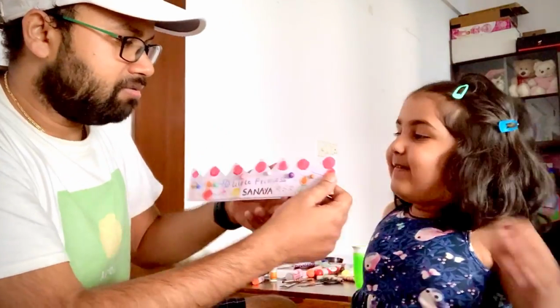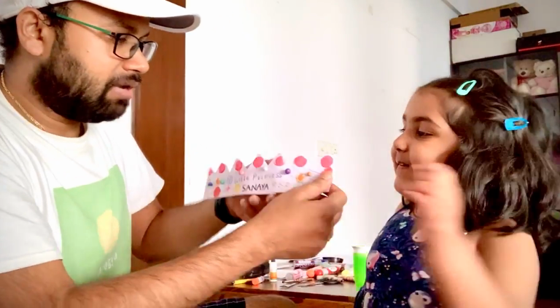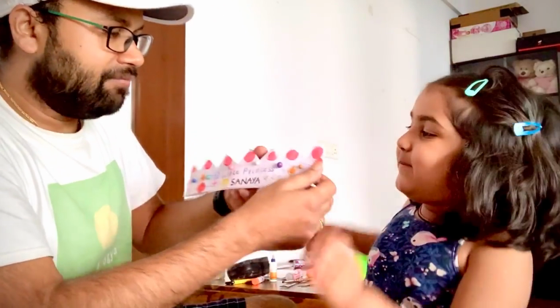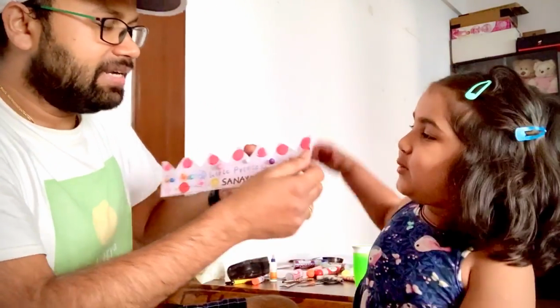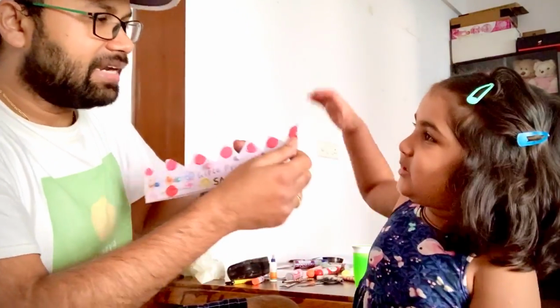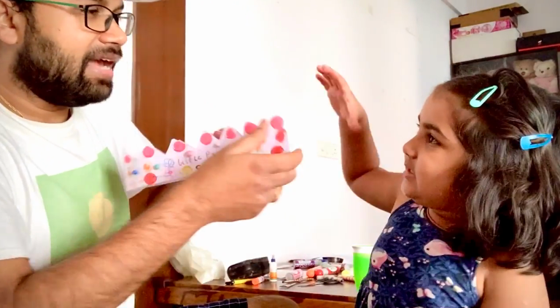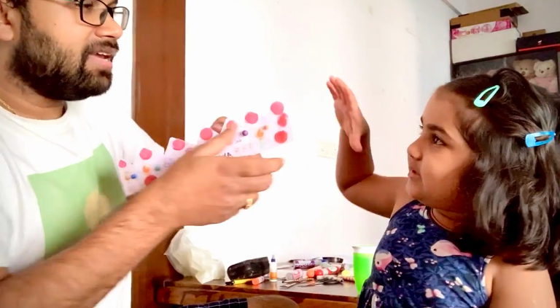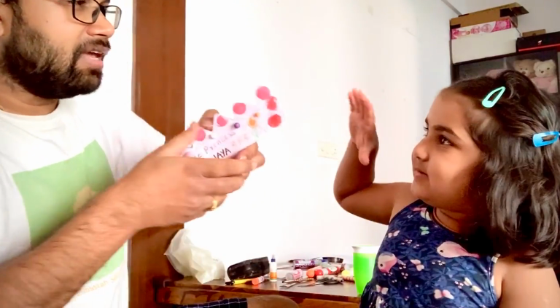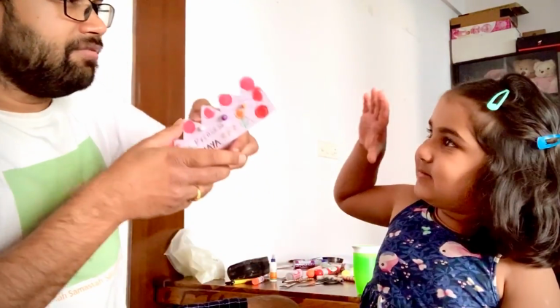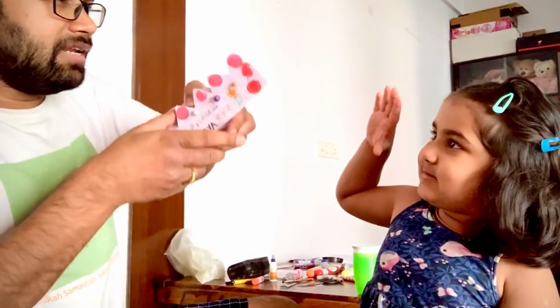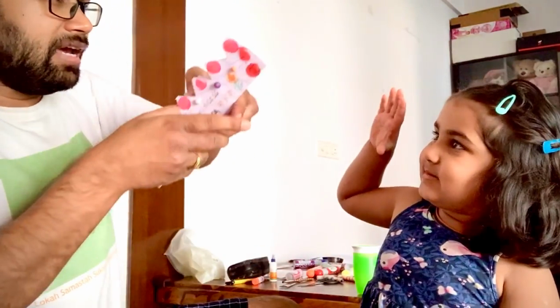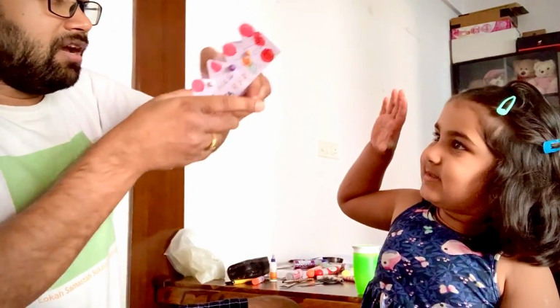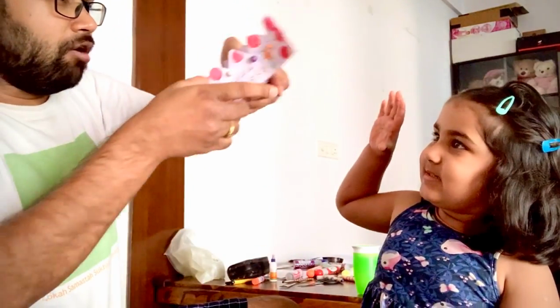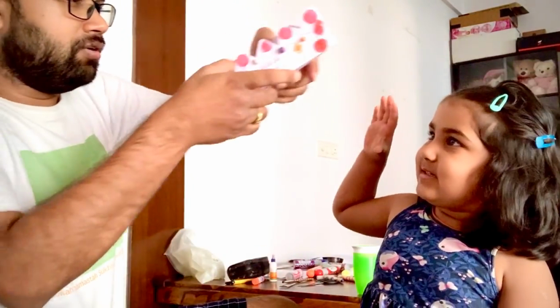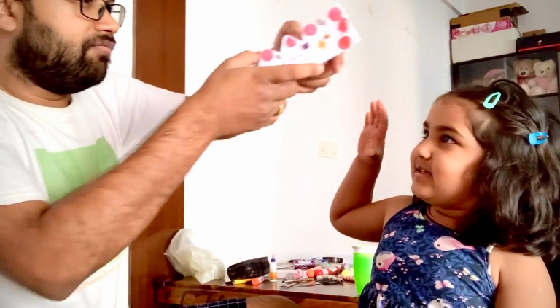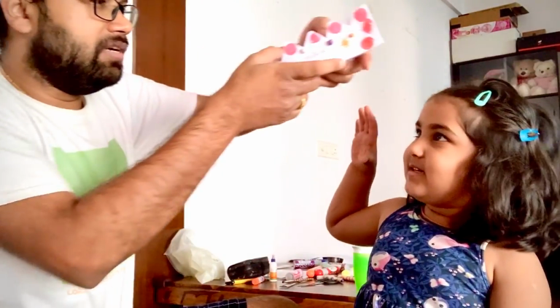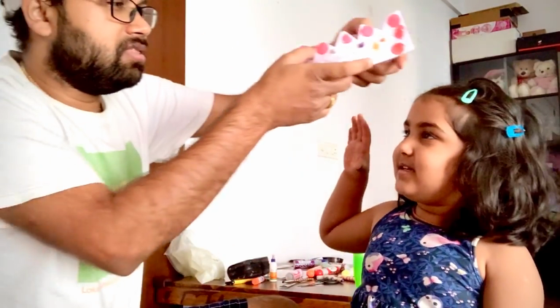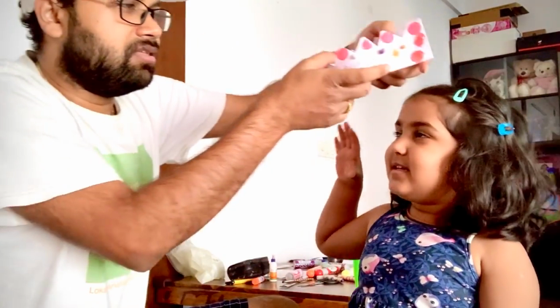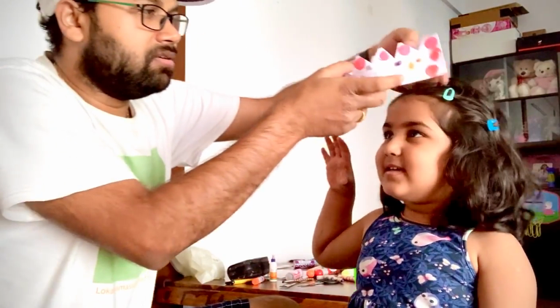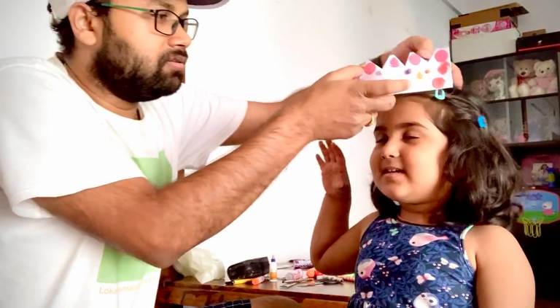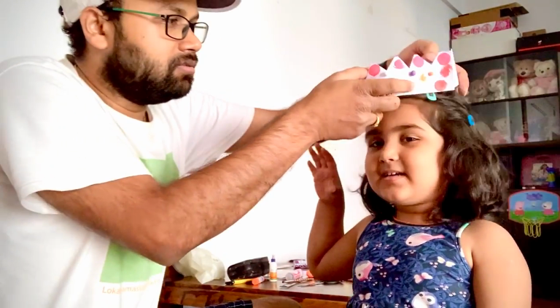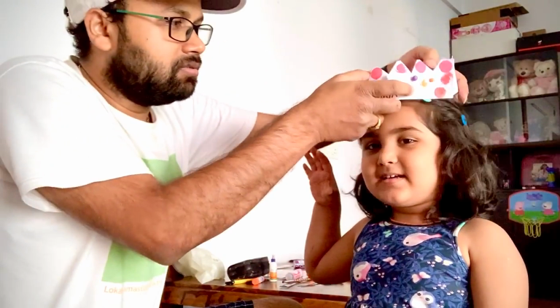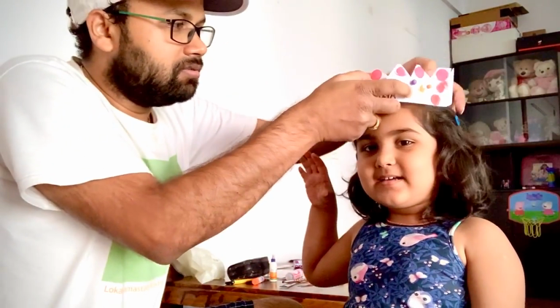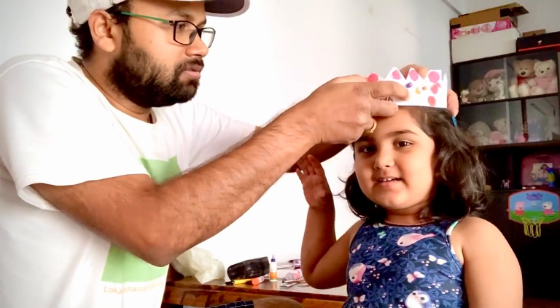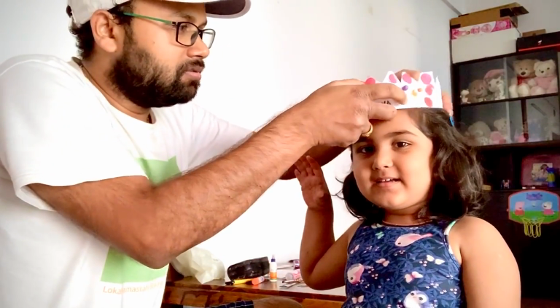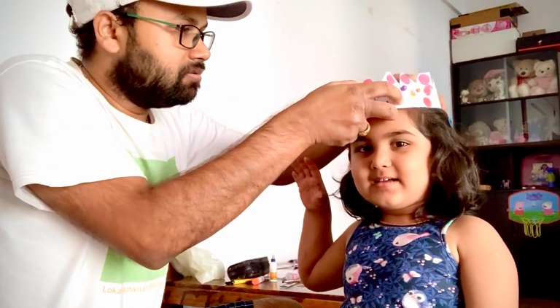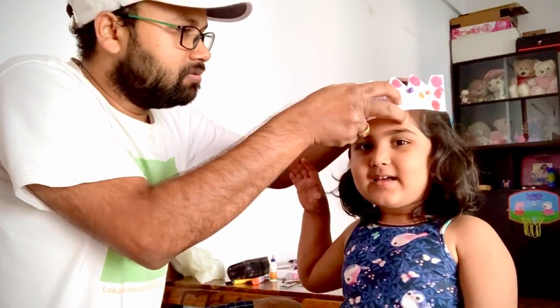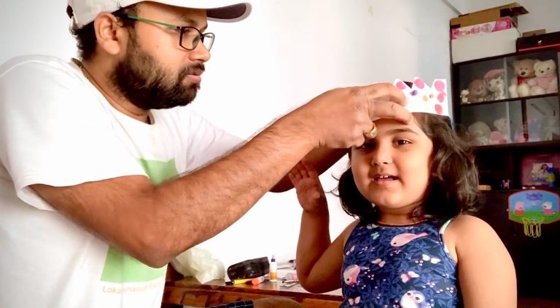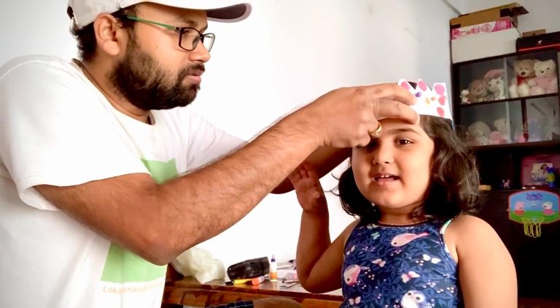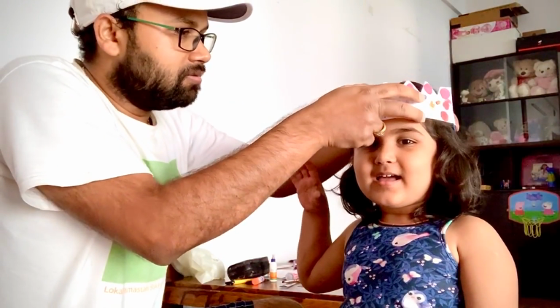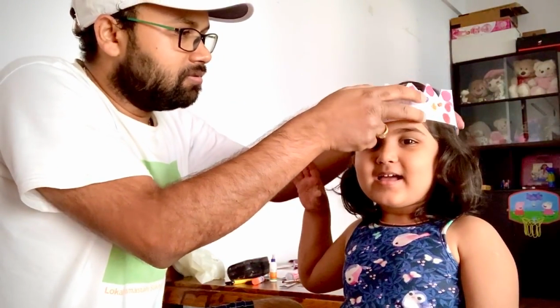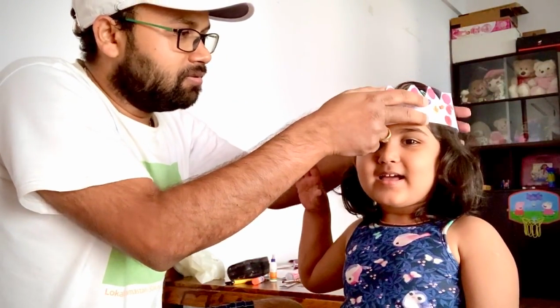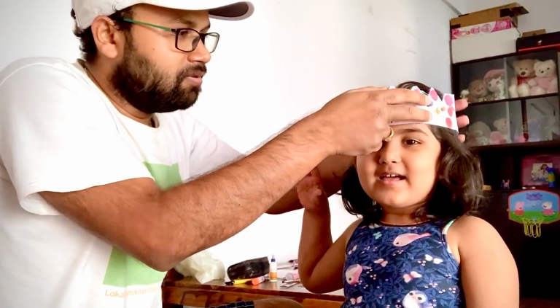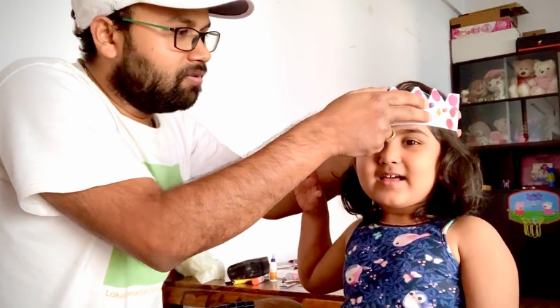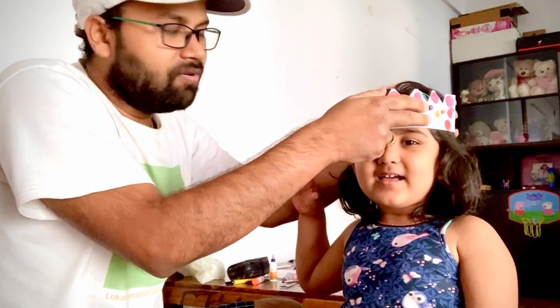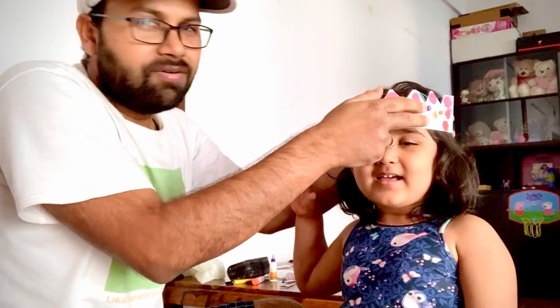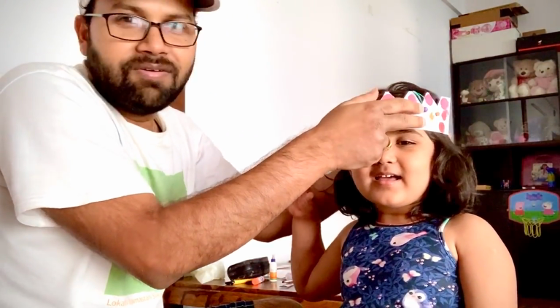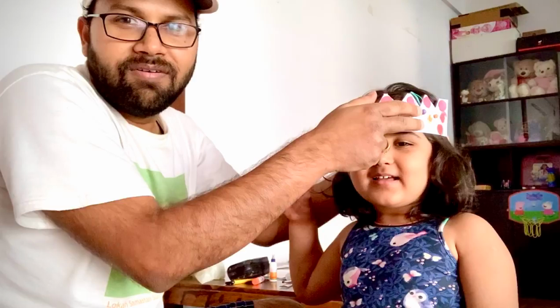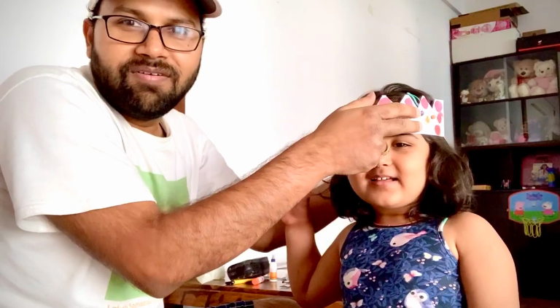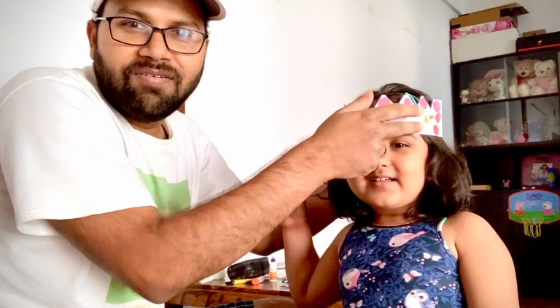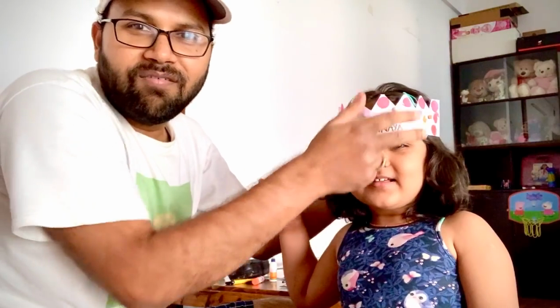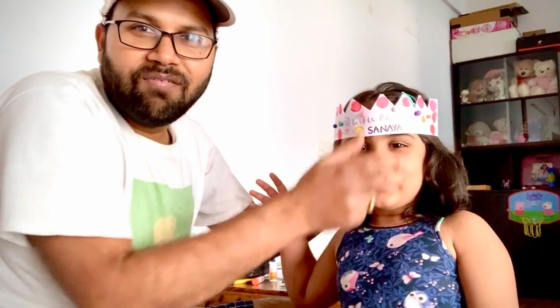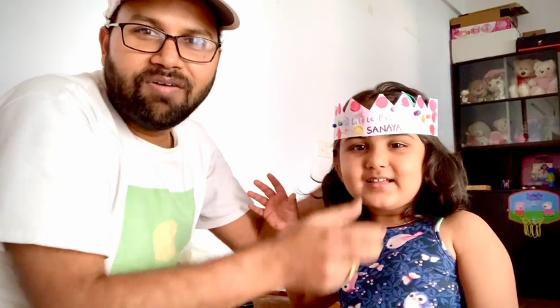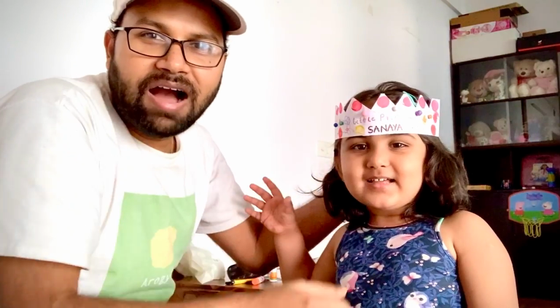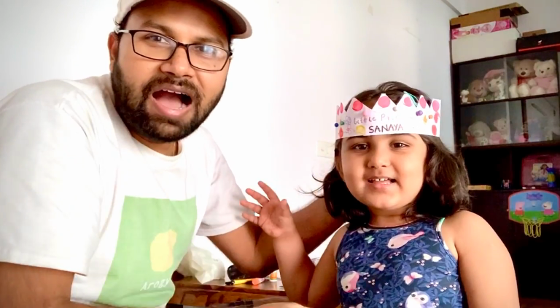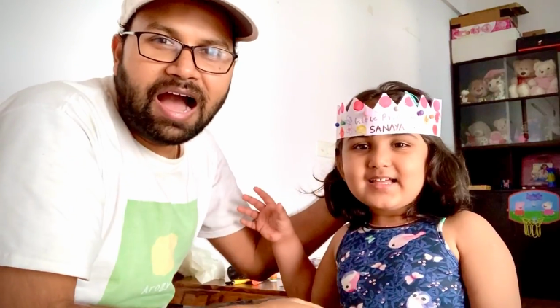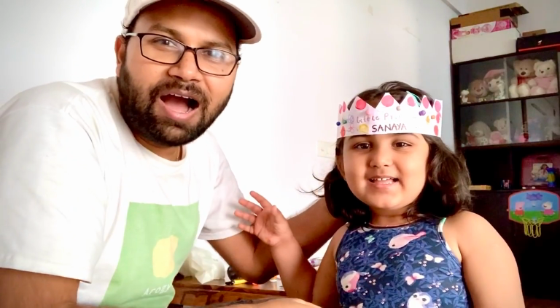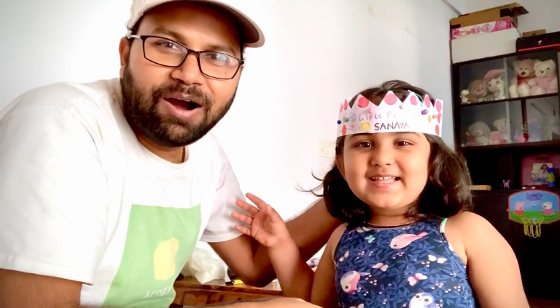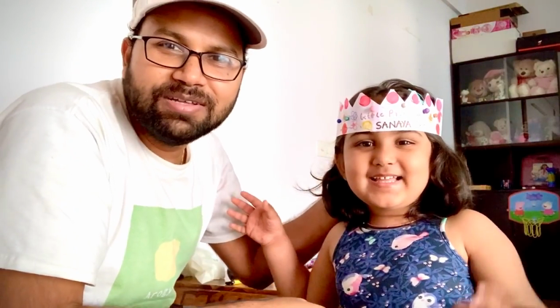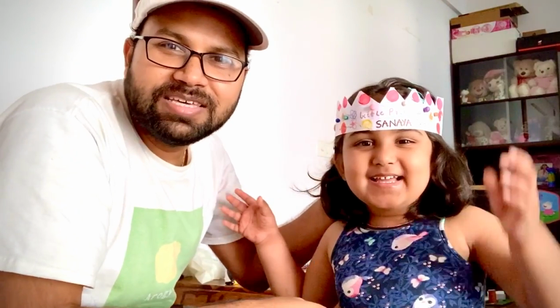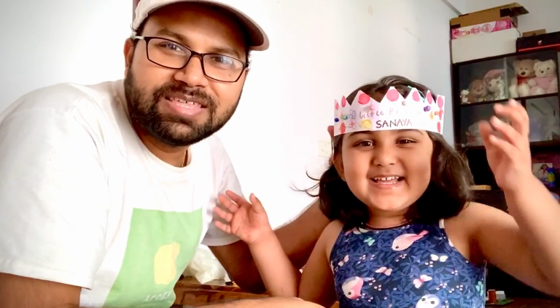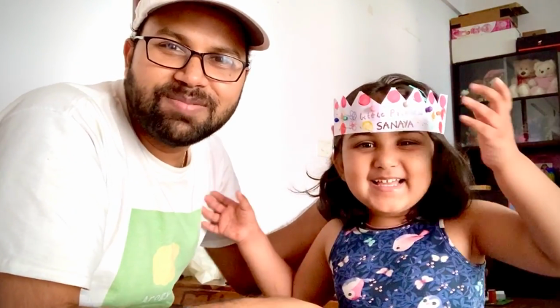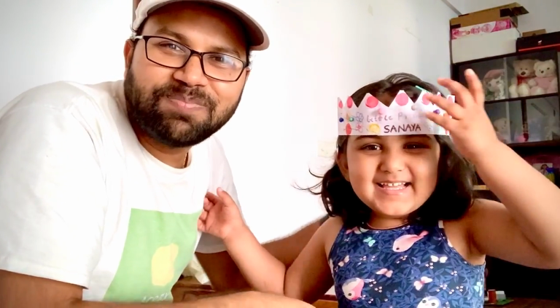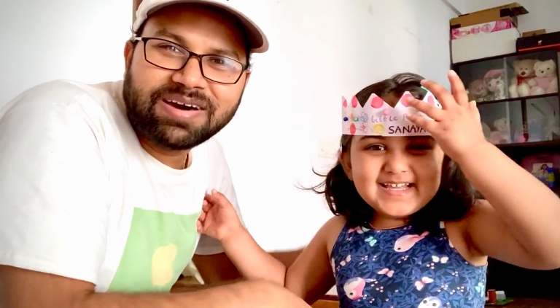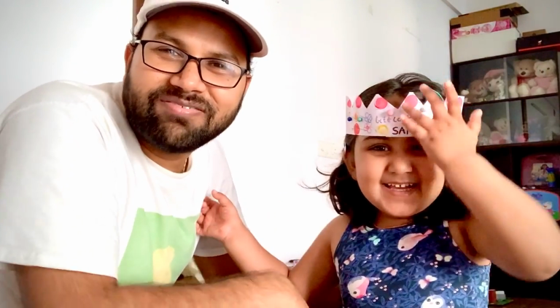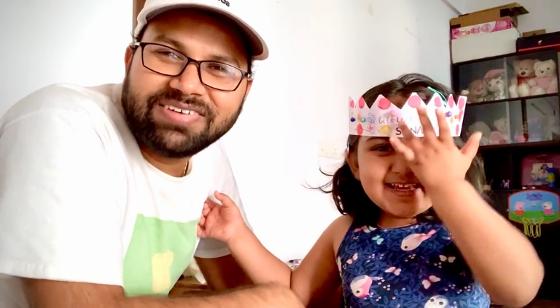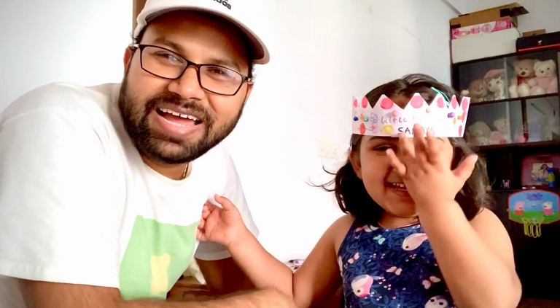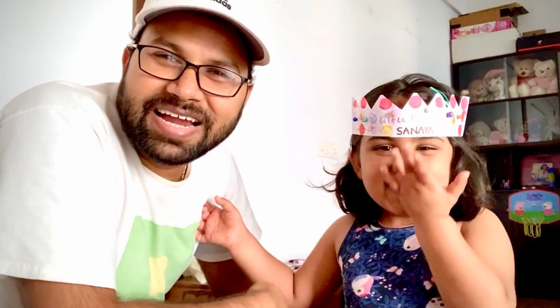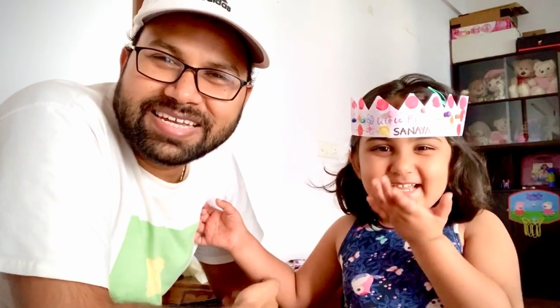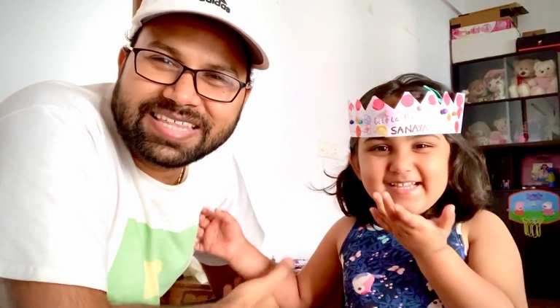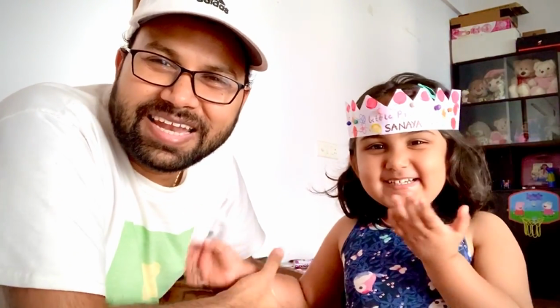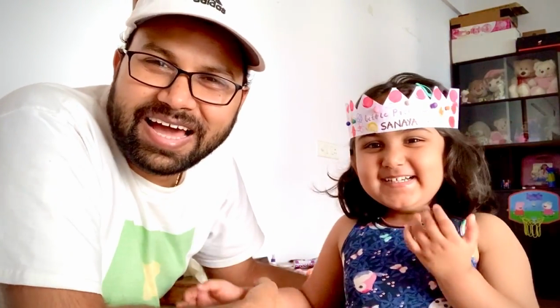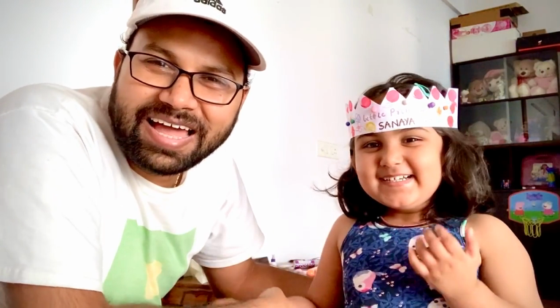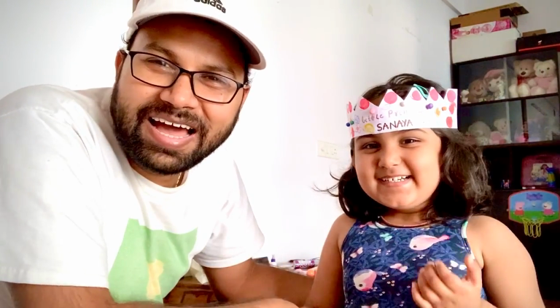Can we try? Can we try how it fits? Wow, this is perfect Sanaya.